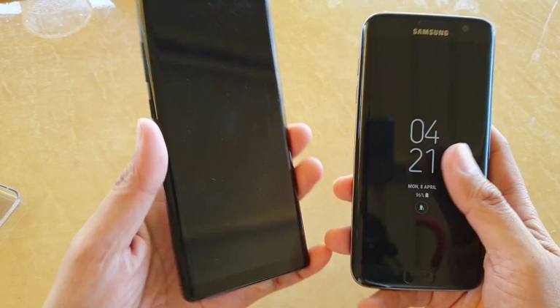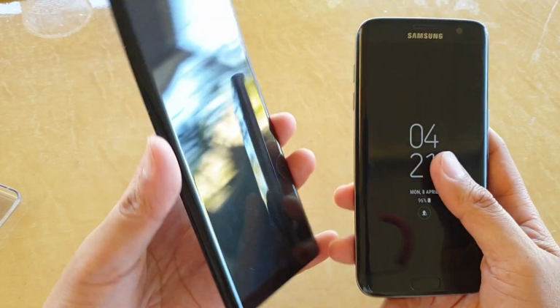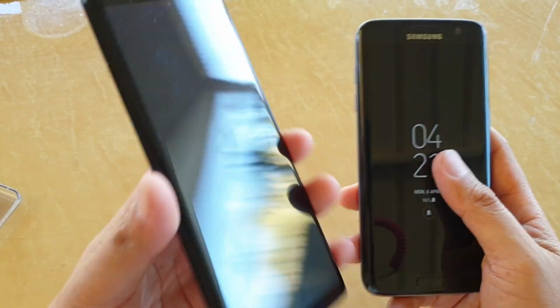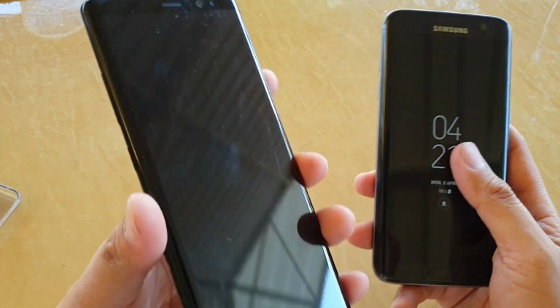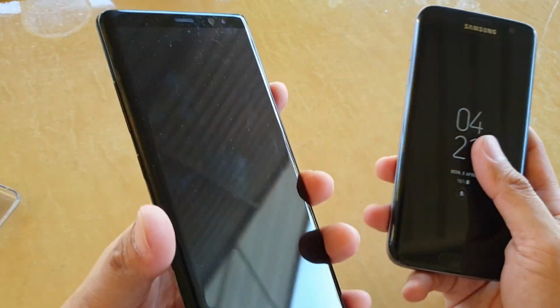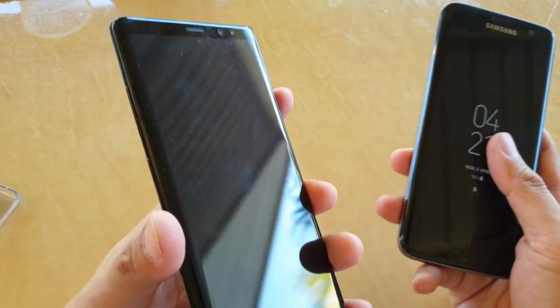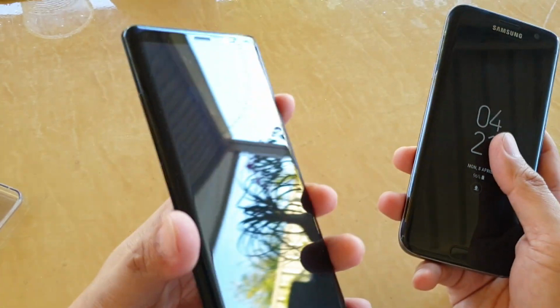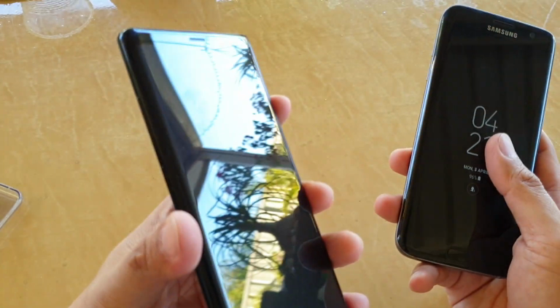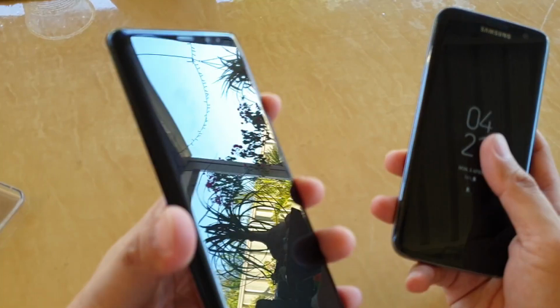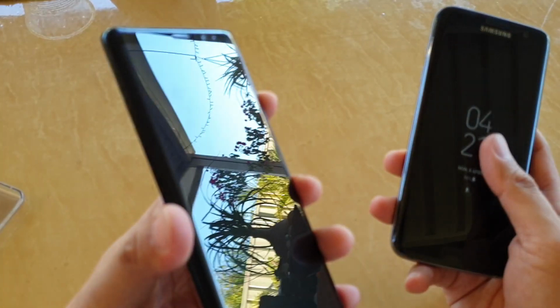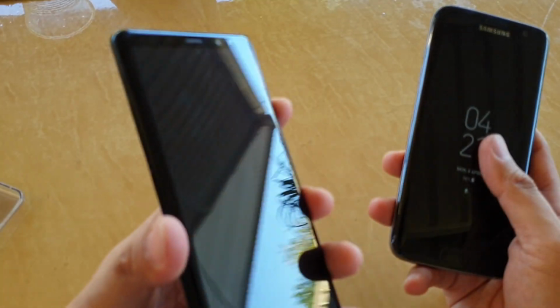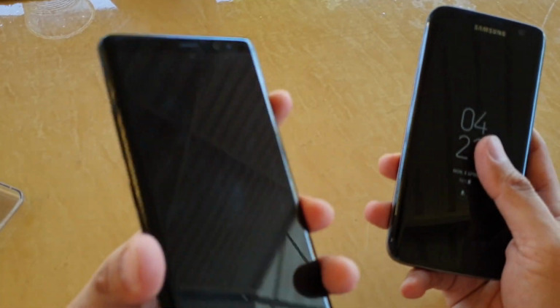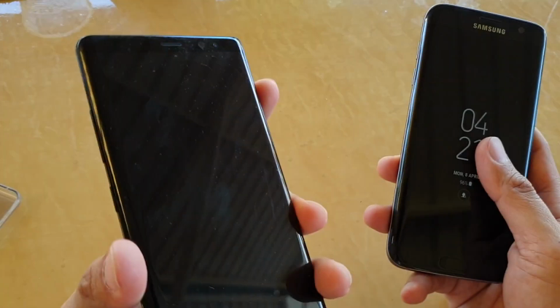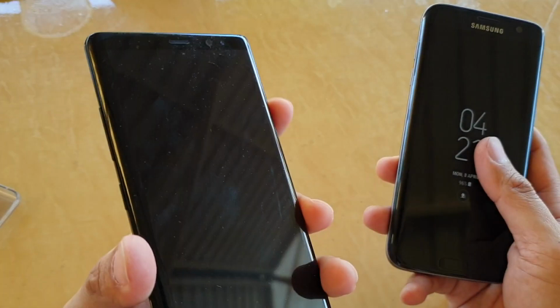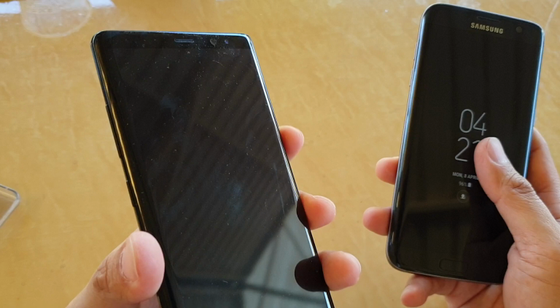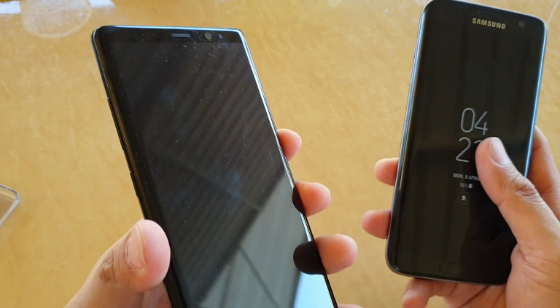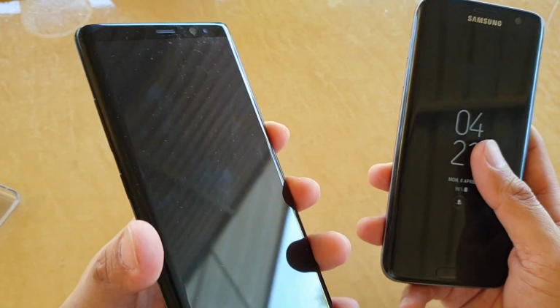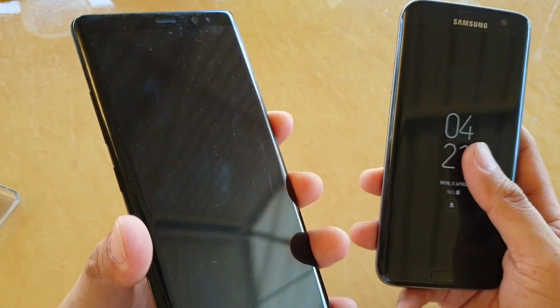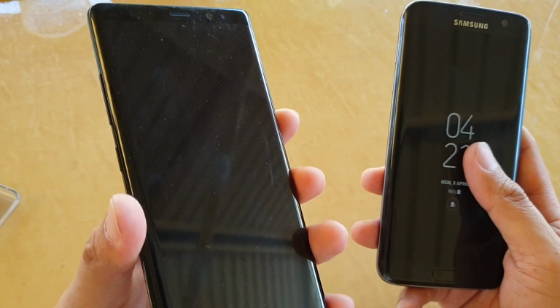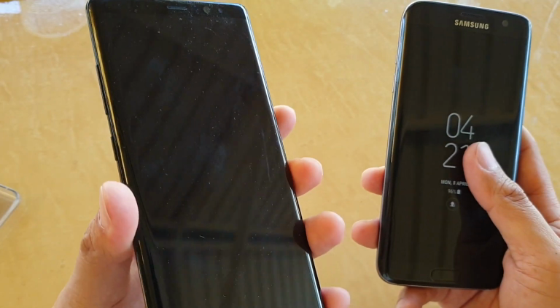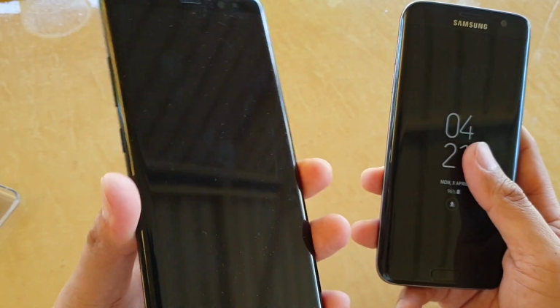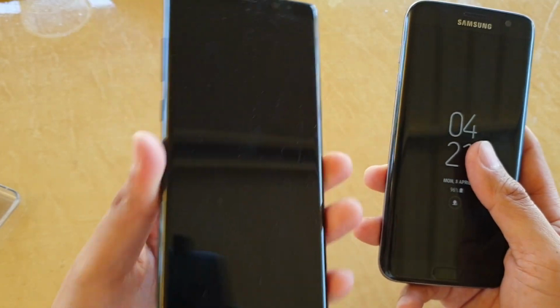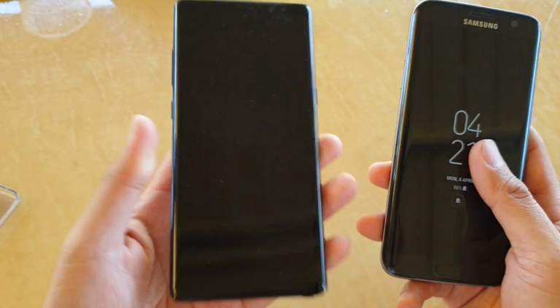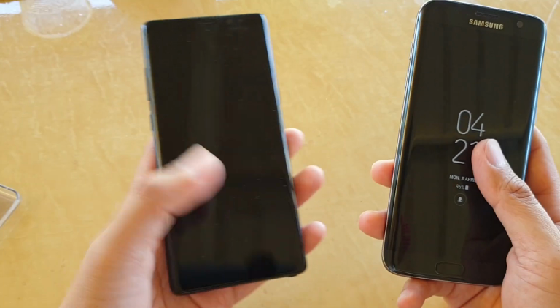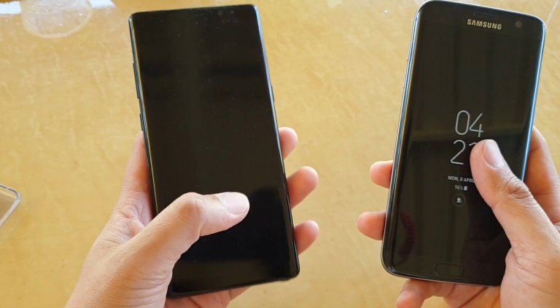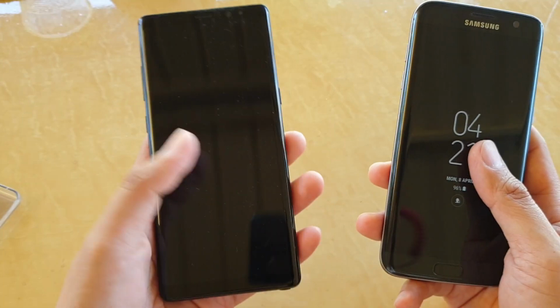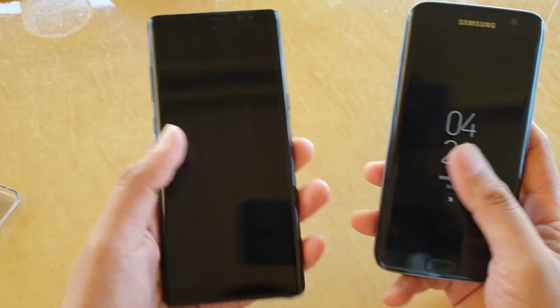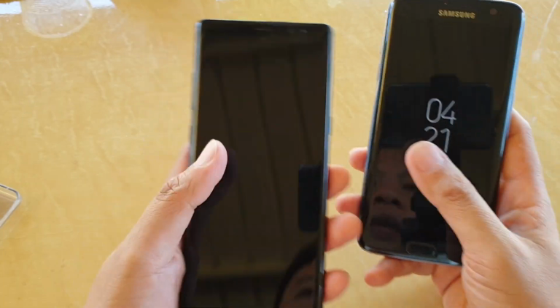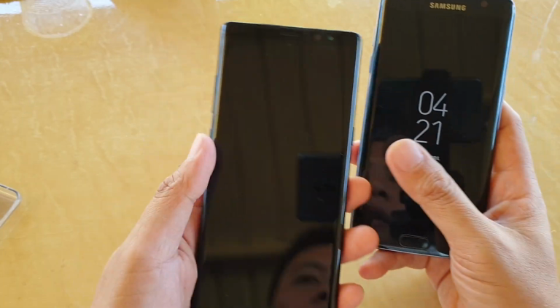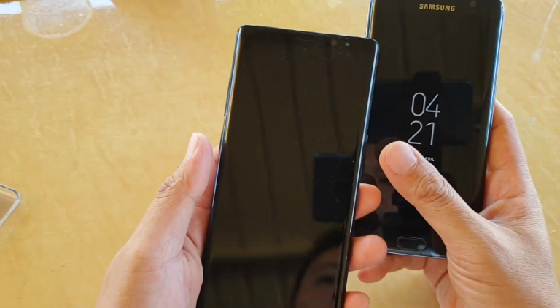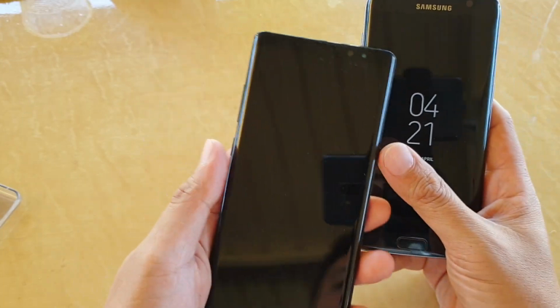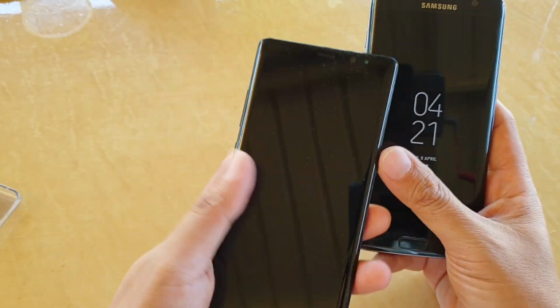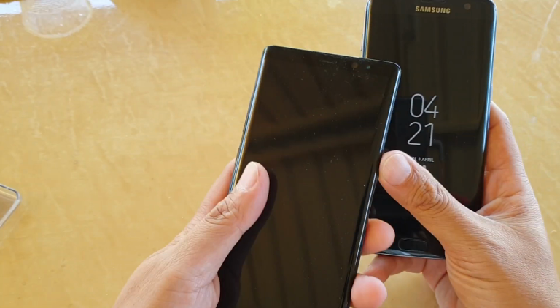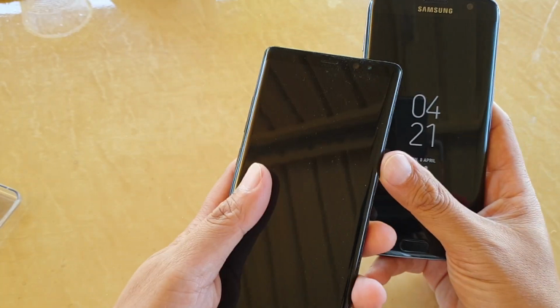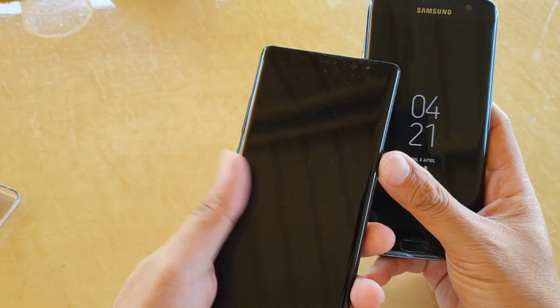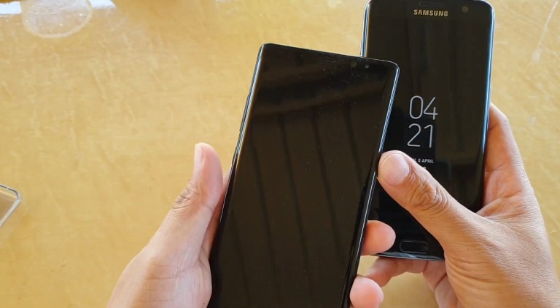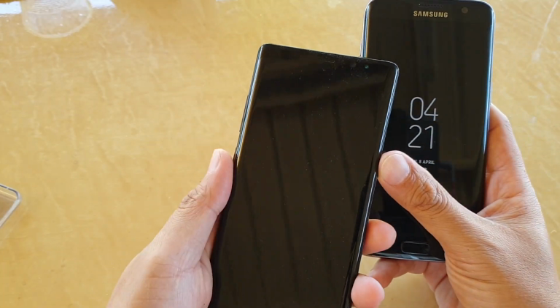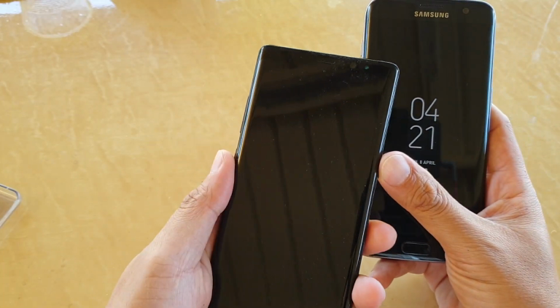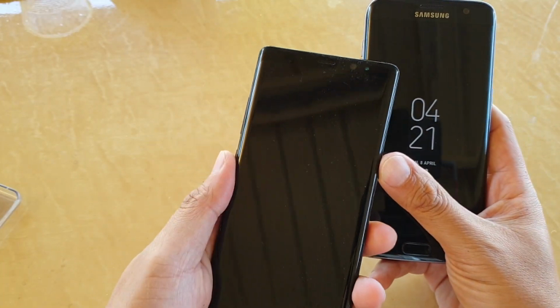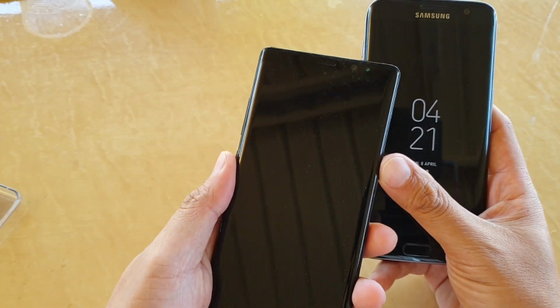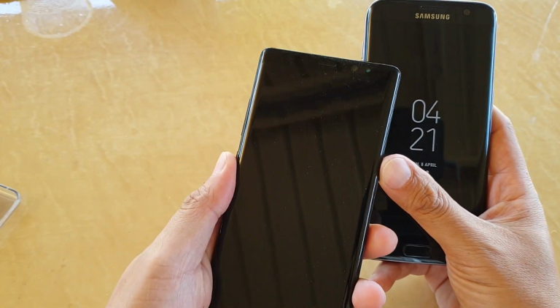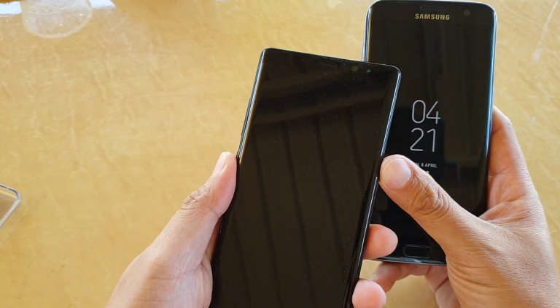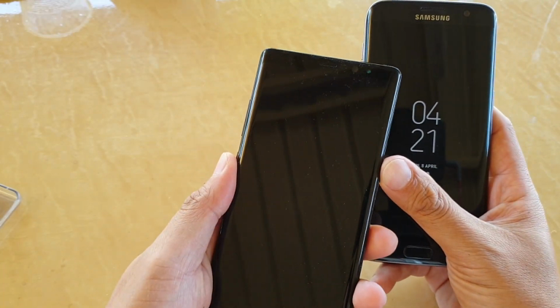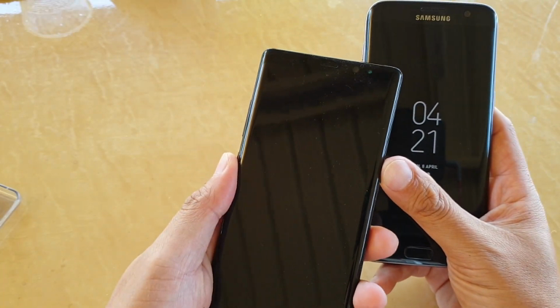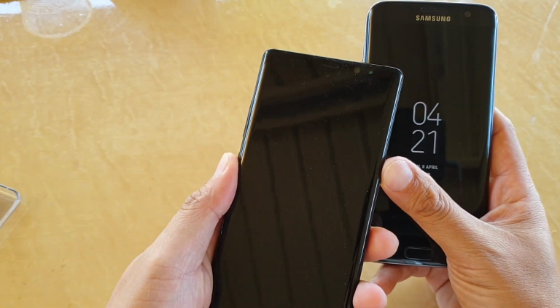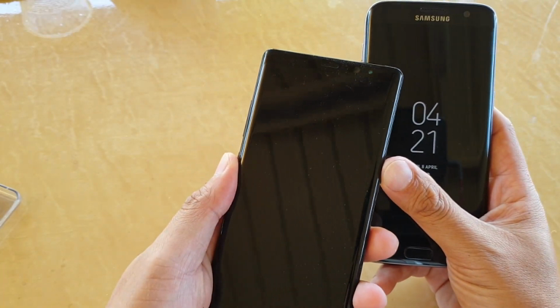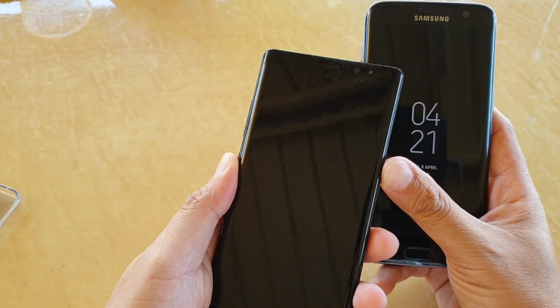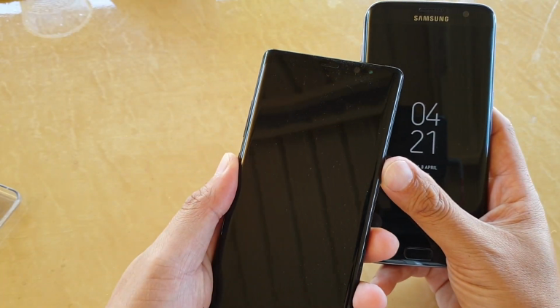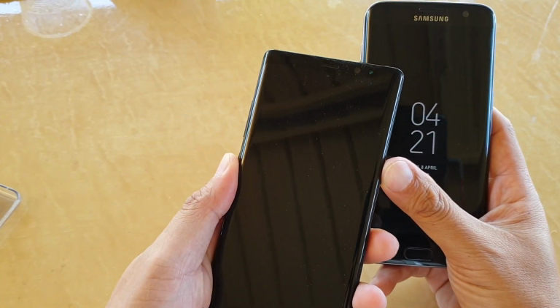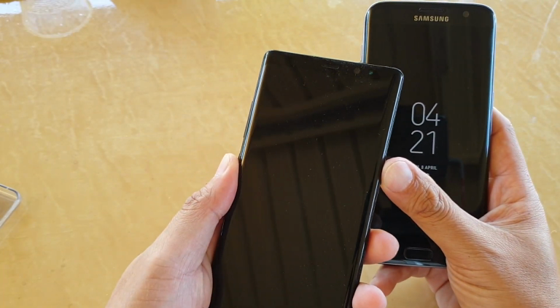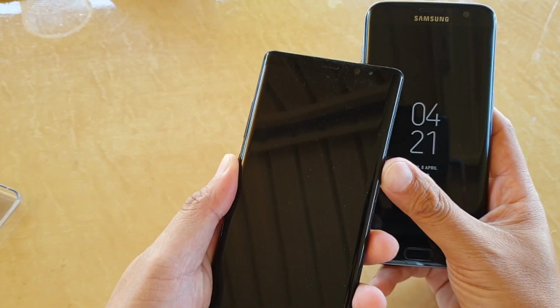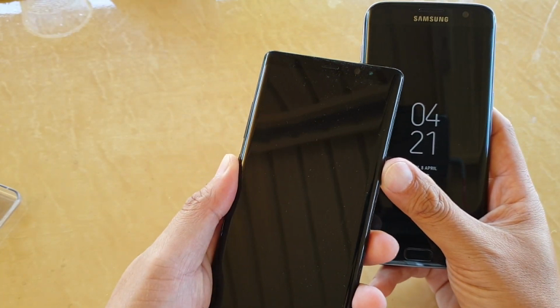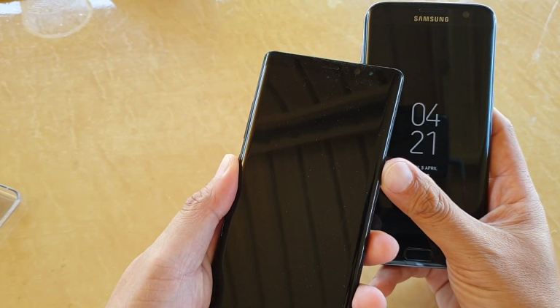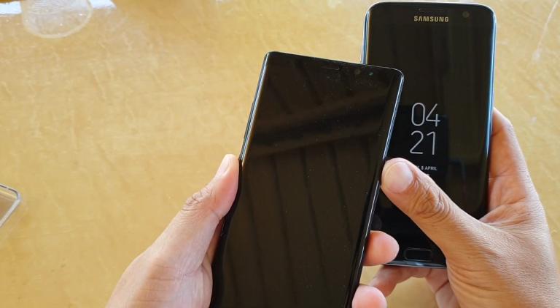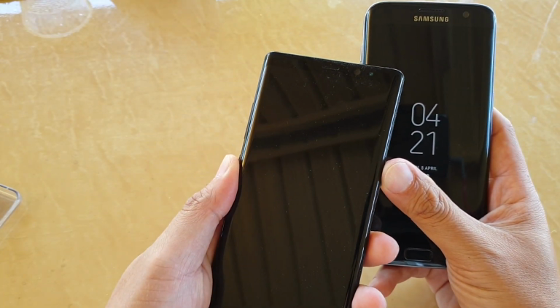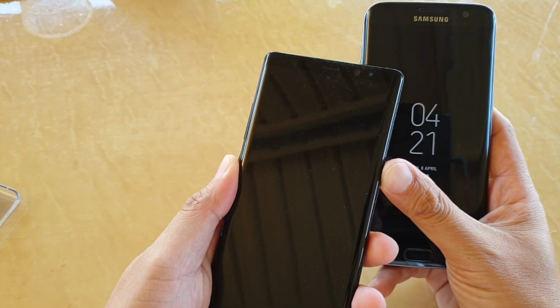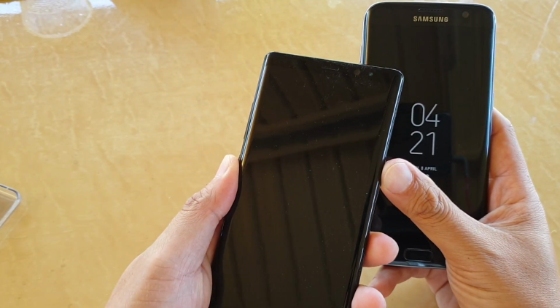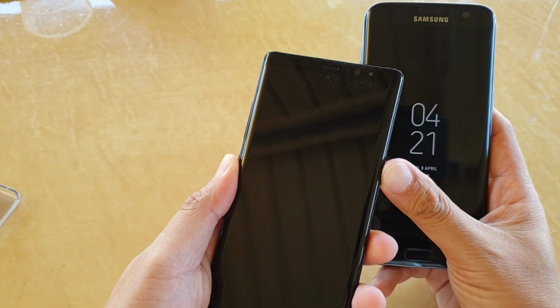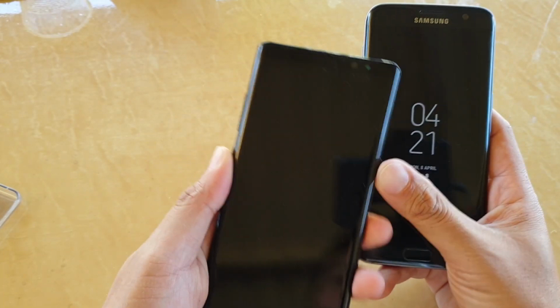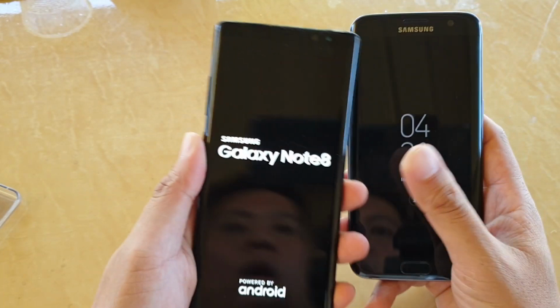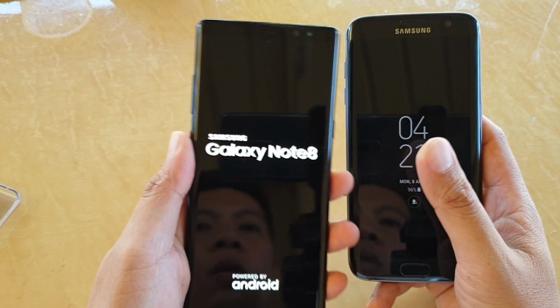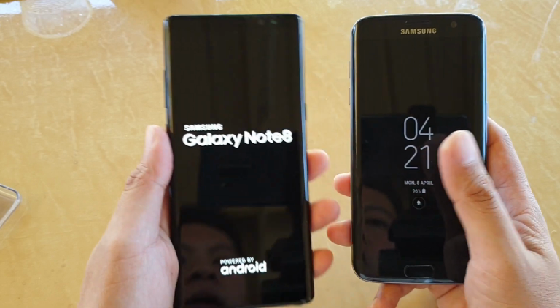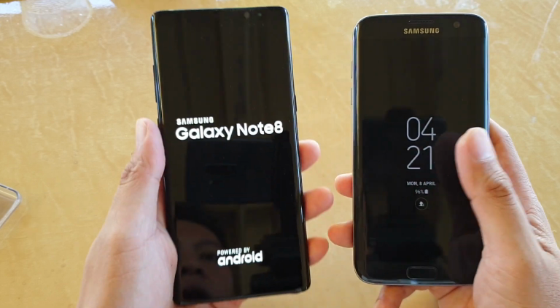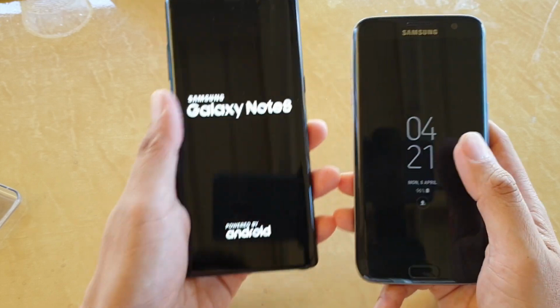This is the Note 8. If you got one, then this is what it looks like.